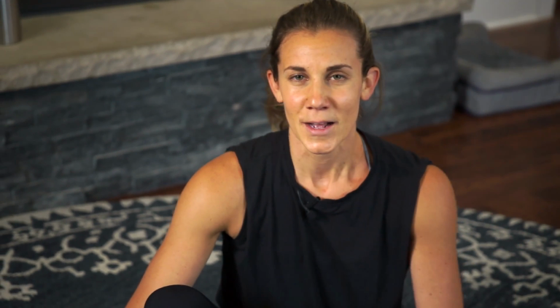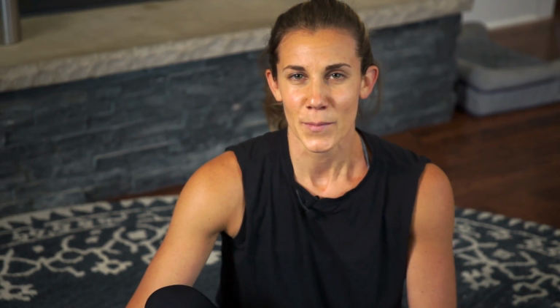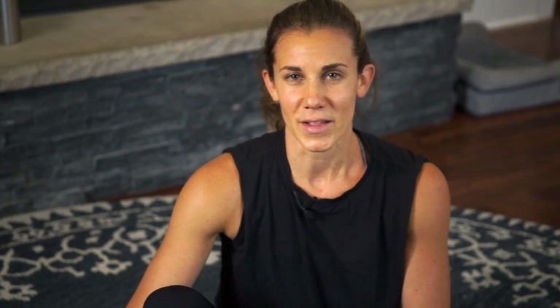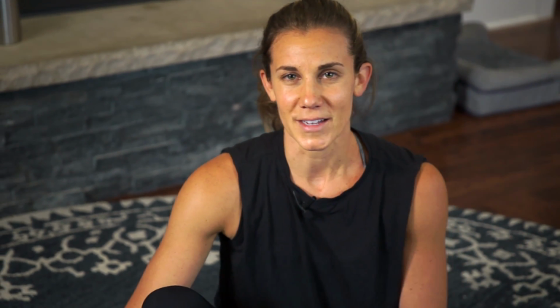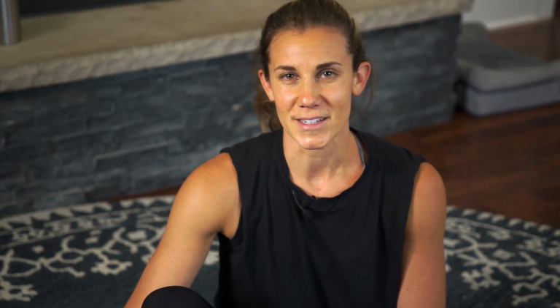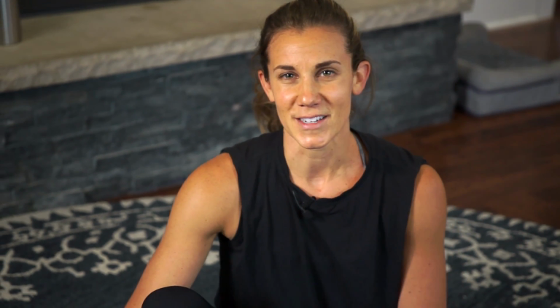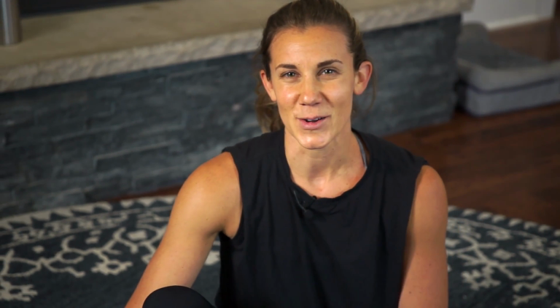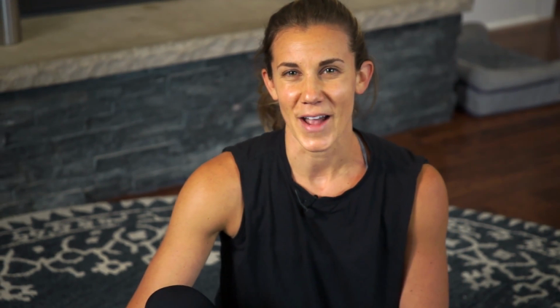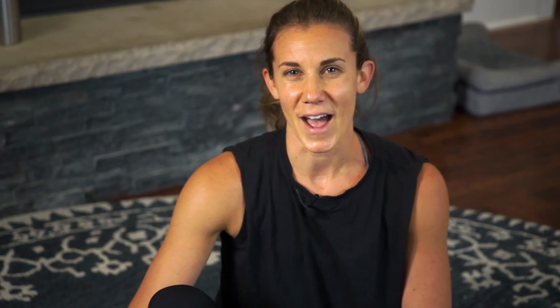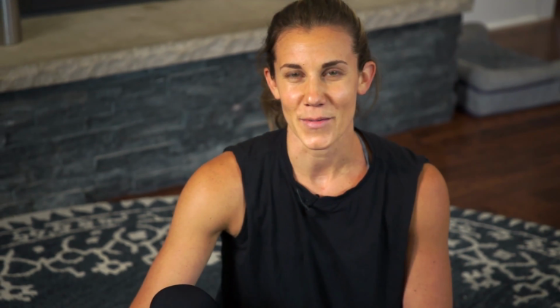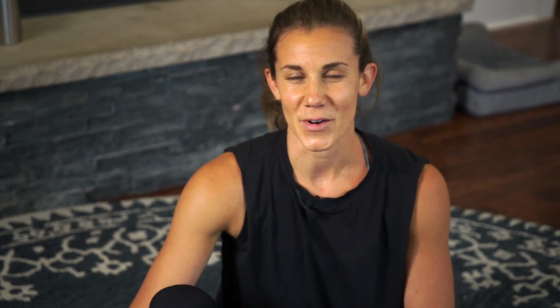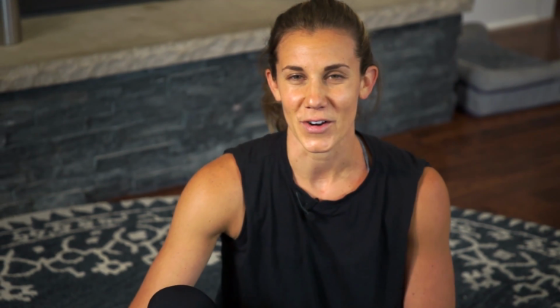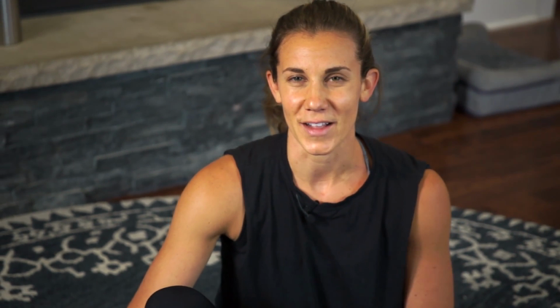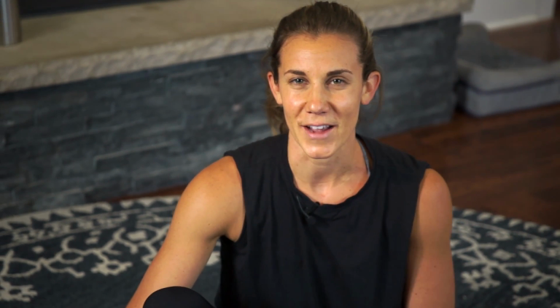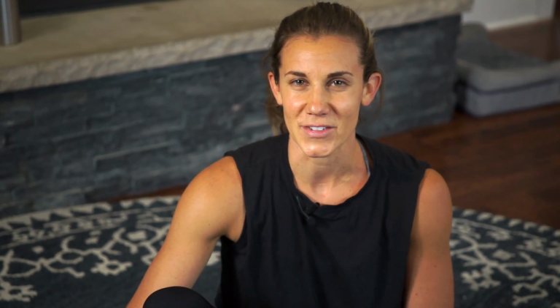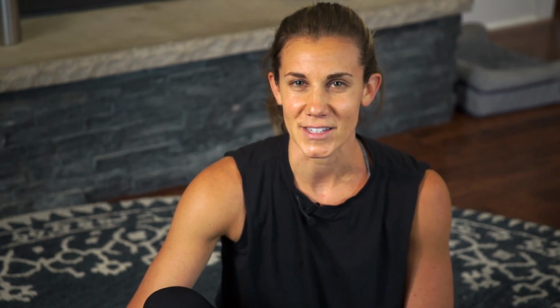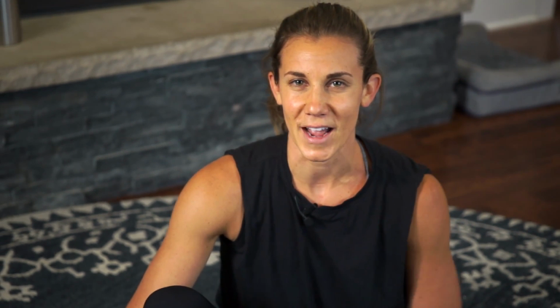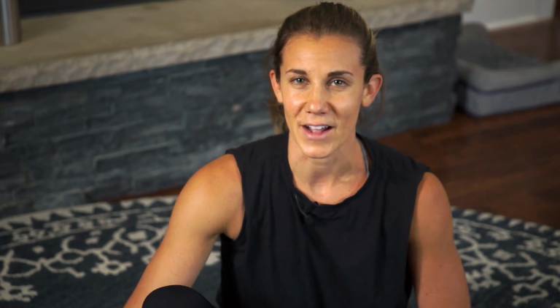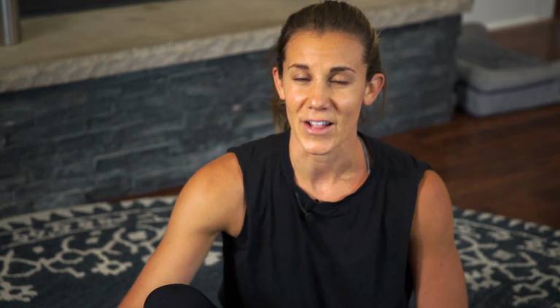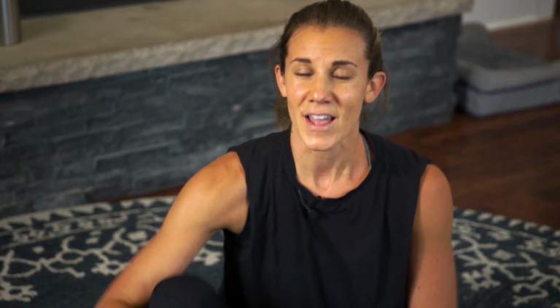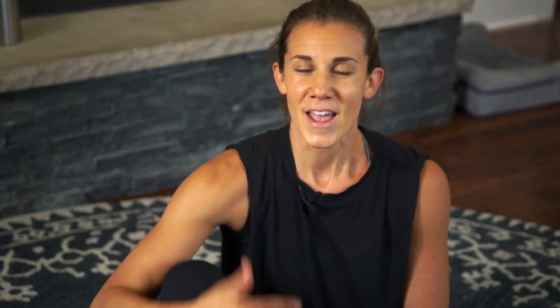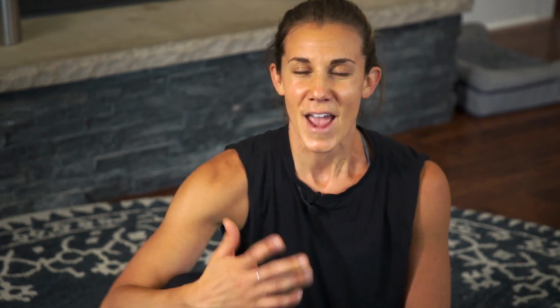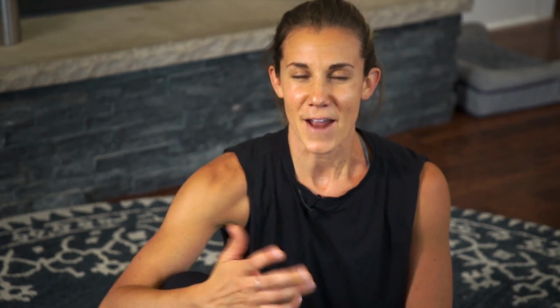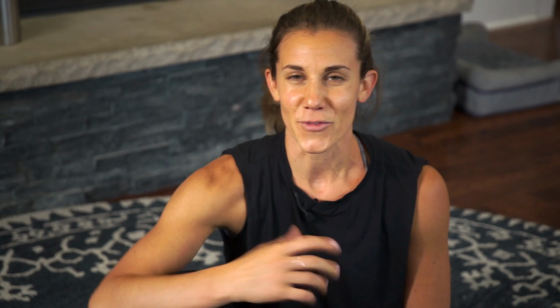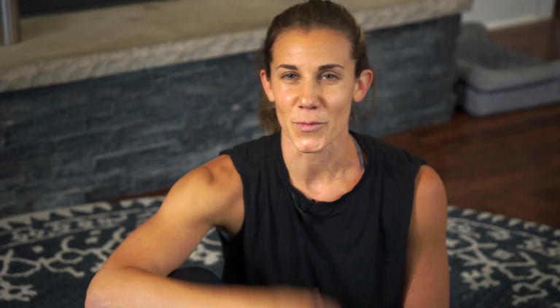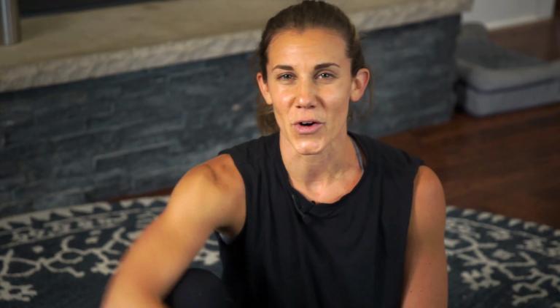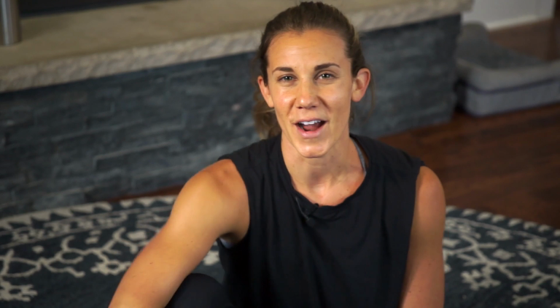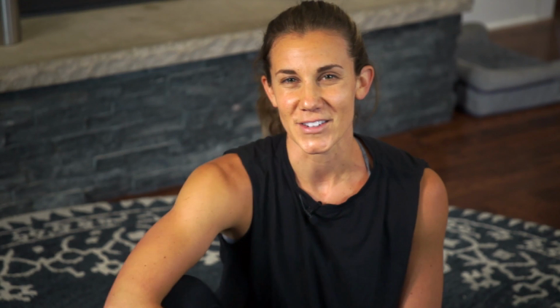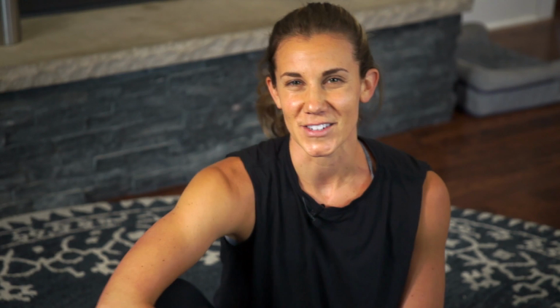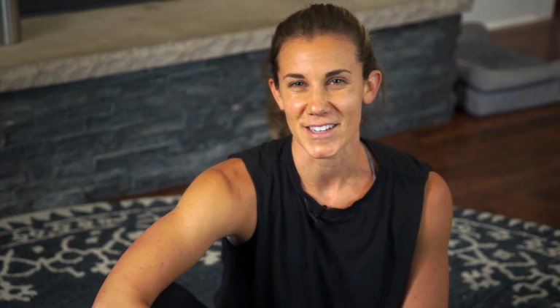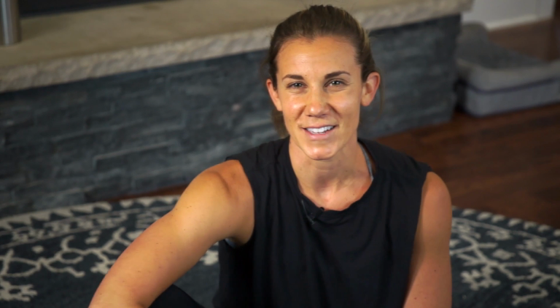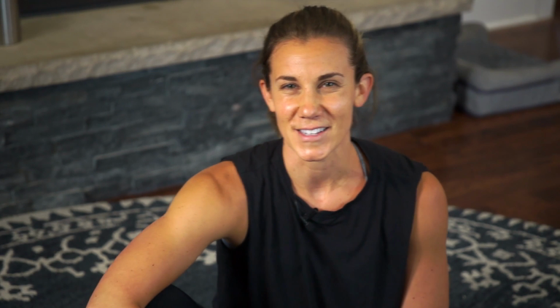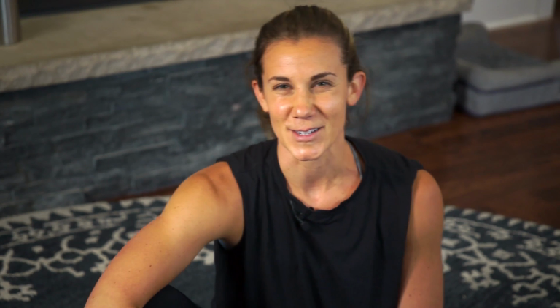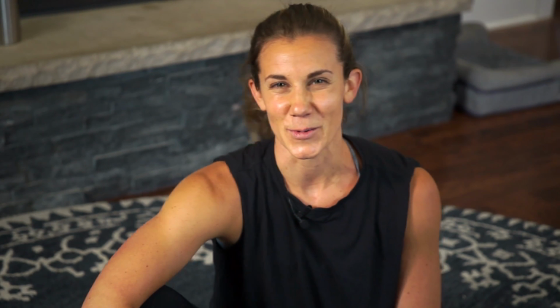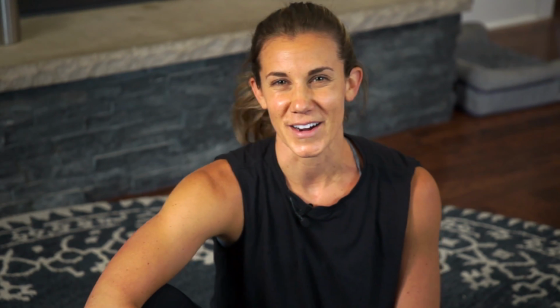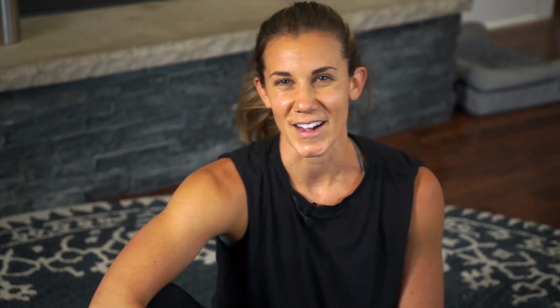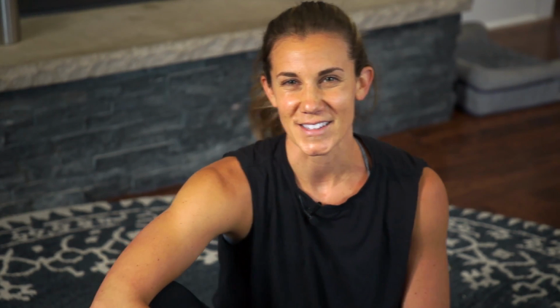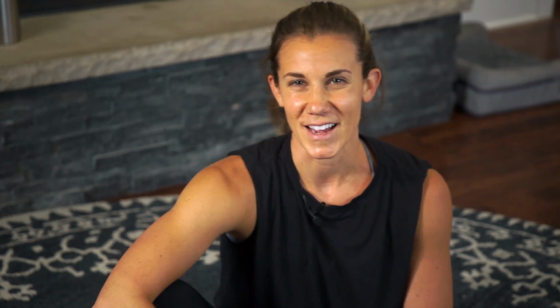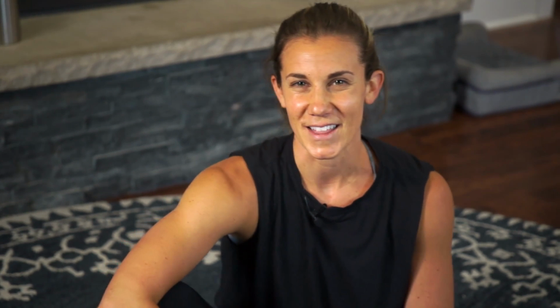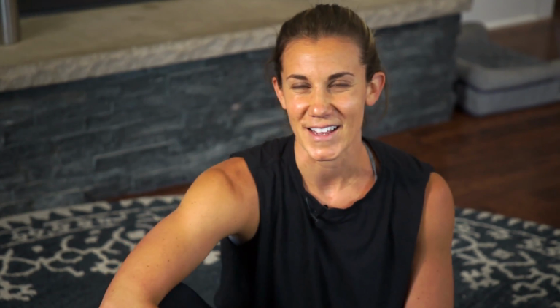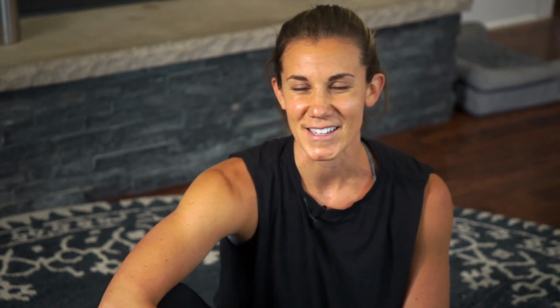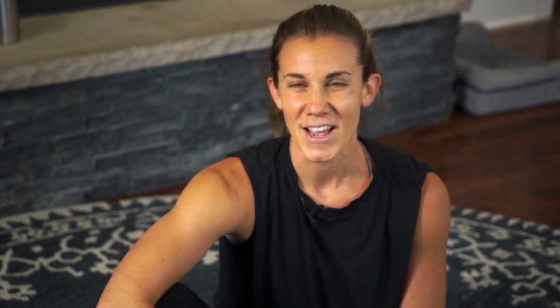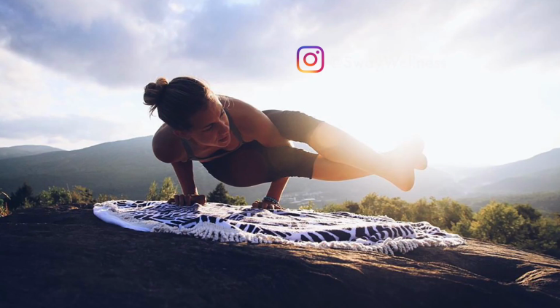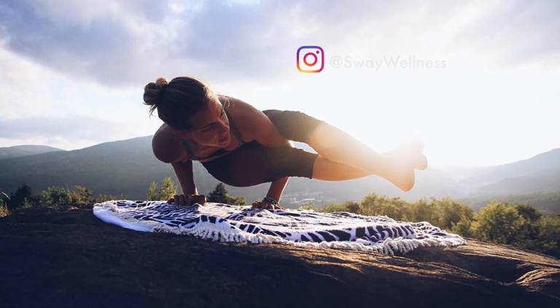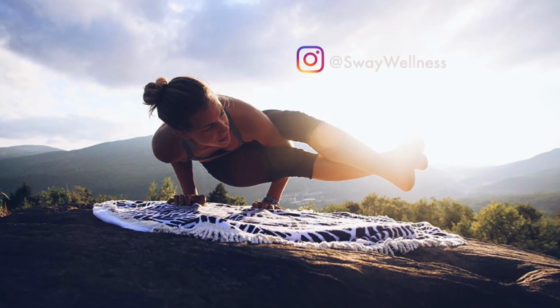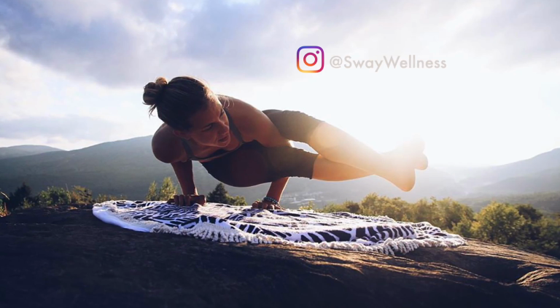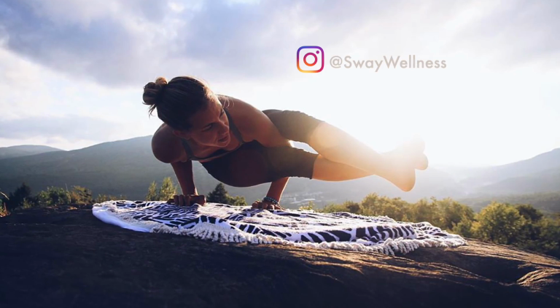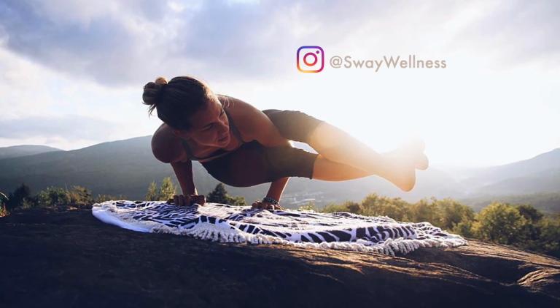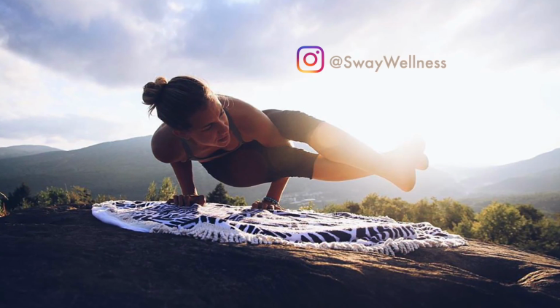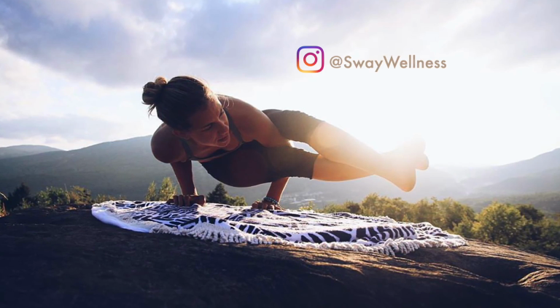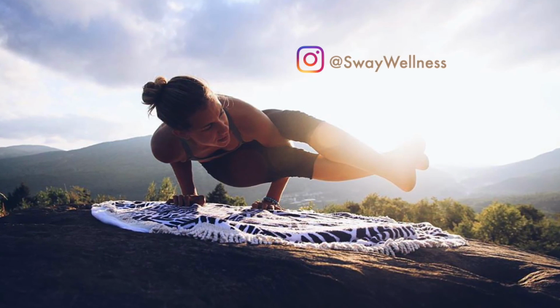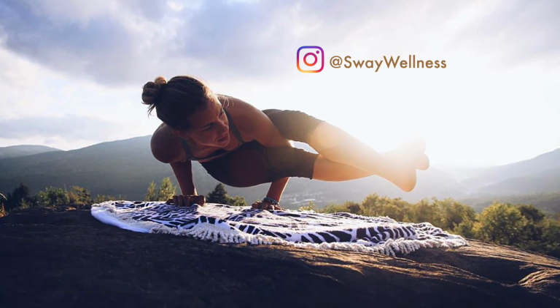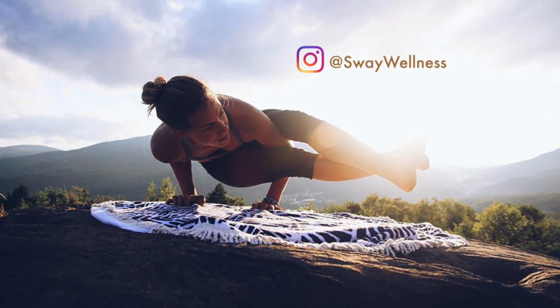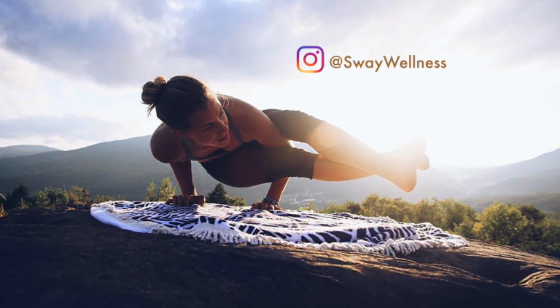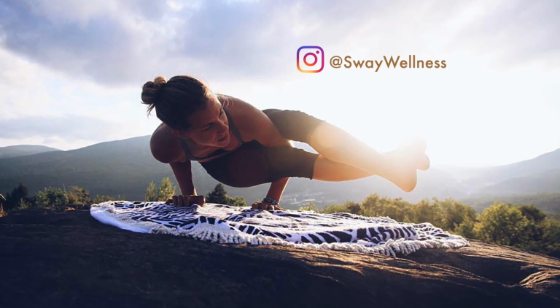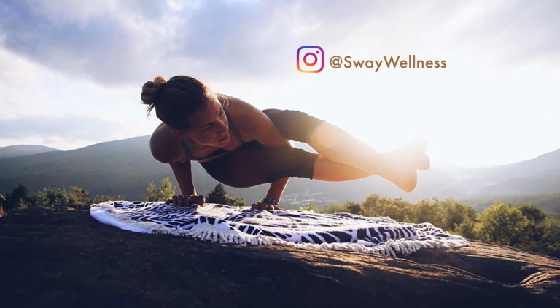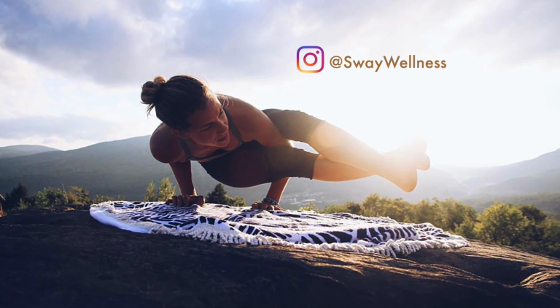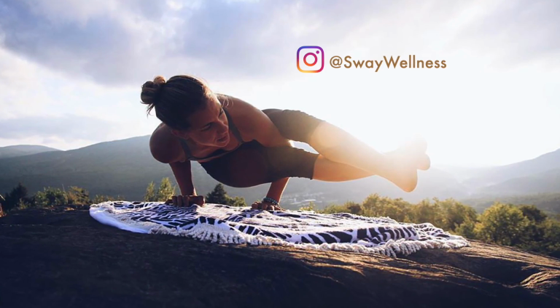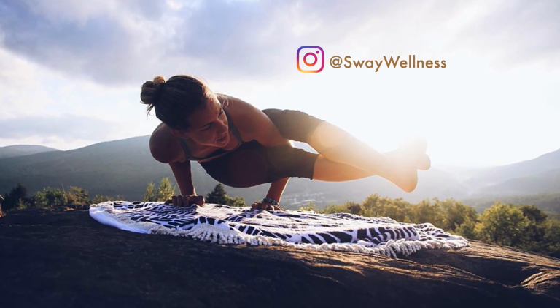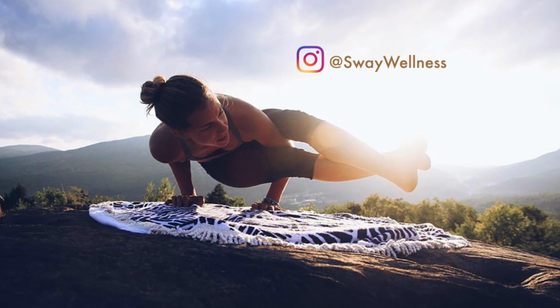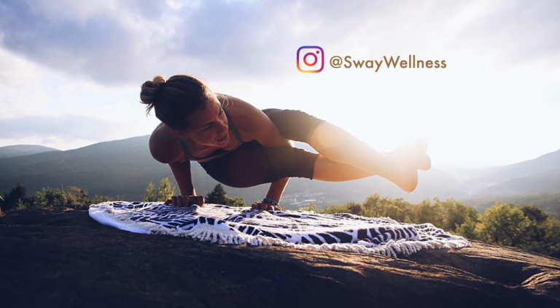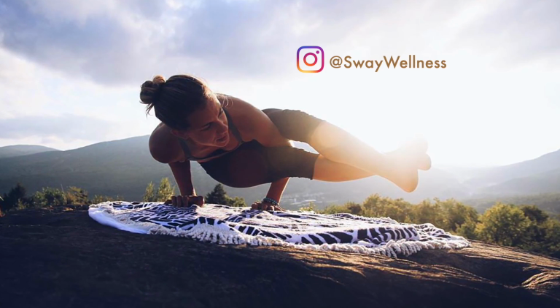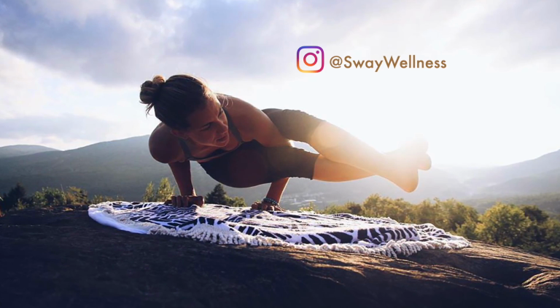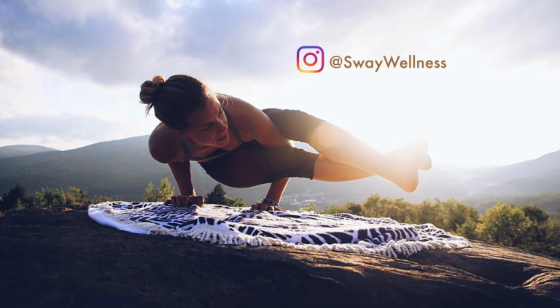Build this into a habit or a lifestyle. And for more exercises or workouts like this, follow me on Instagram at Sway Wellness.